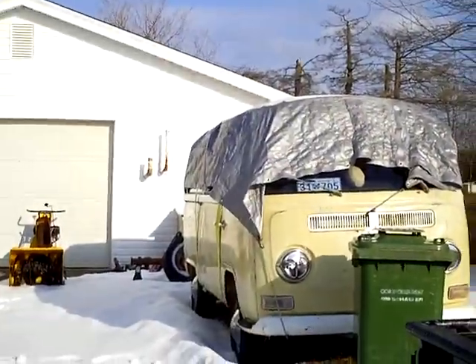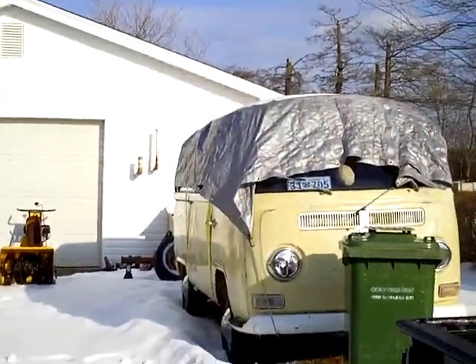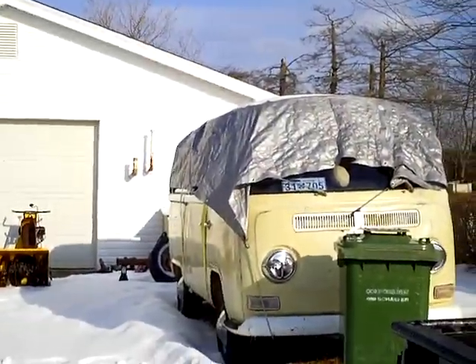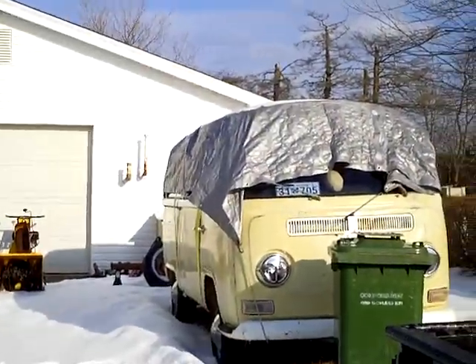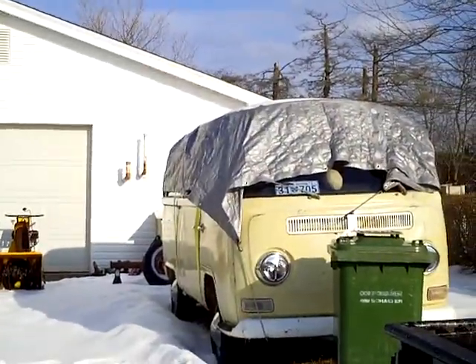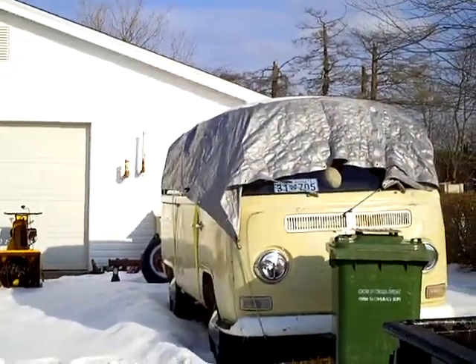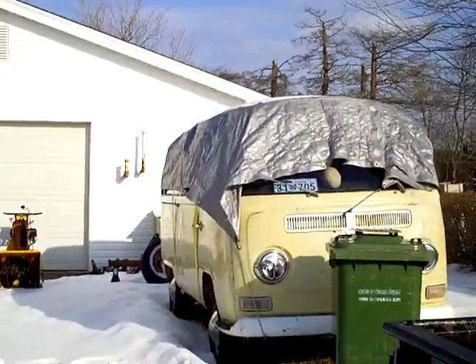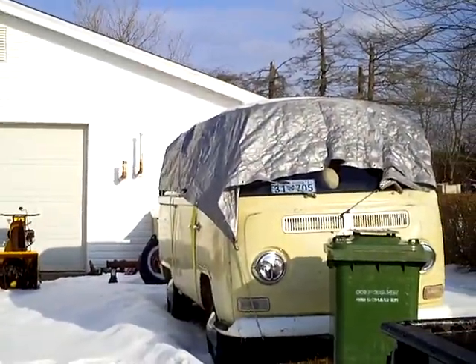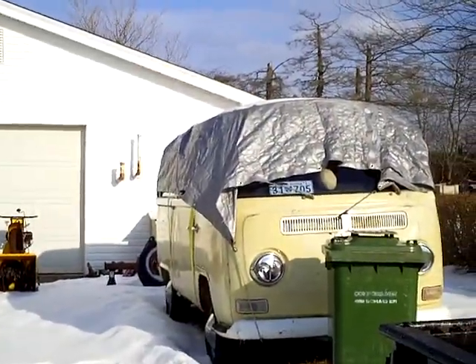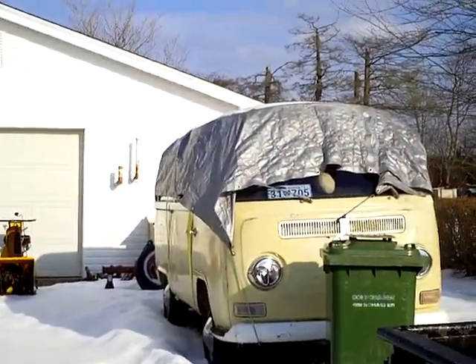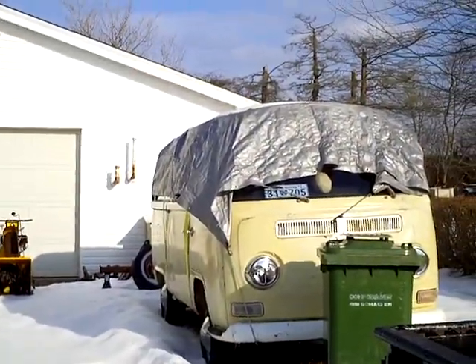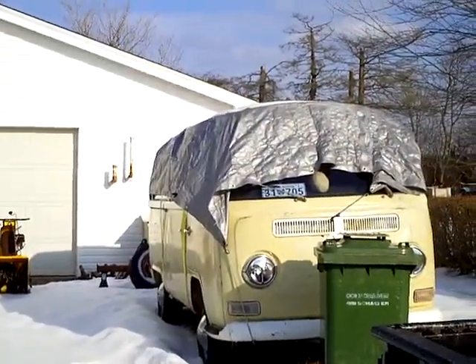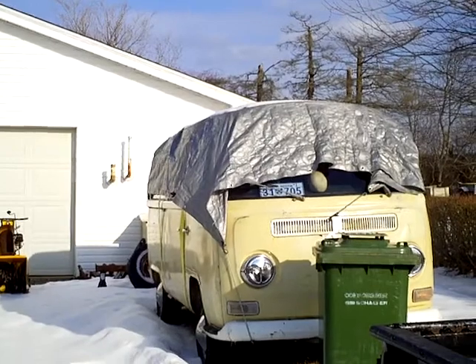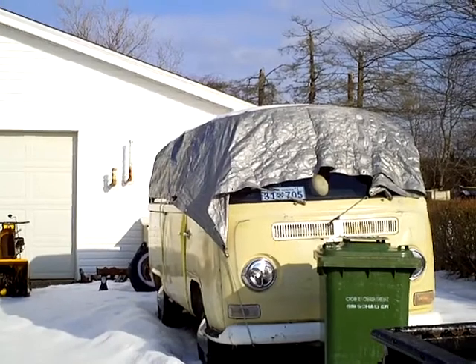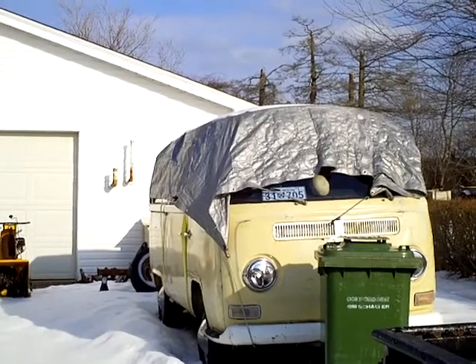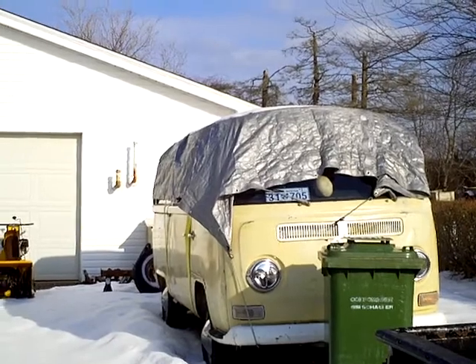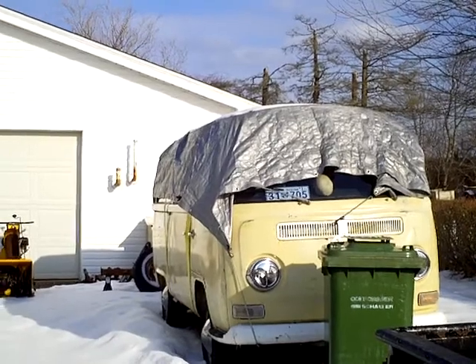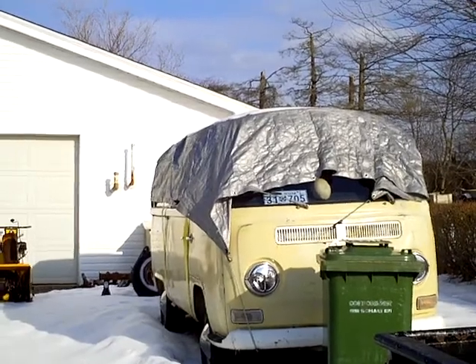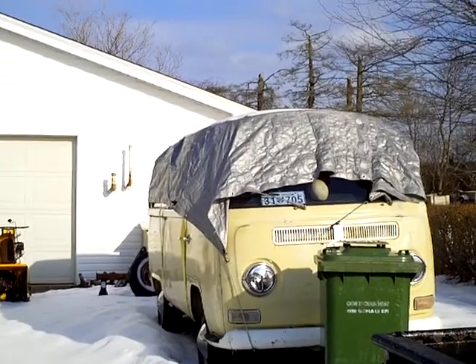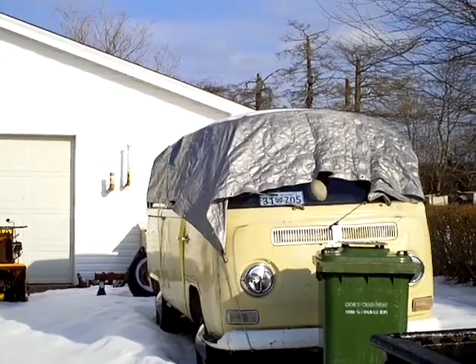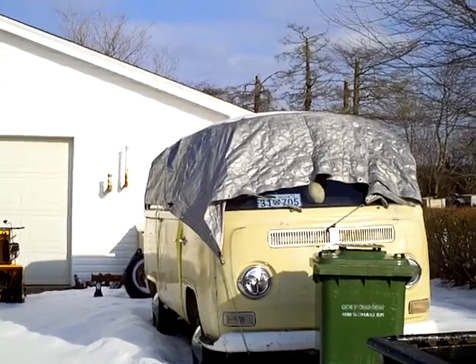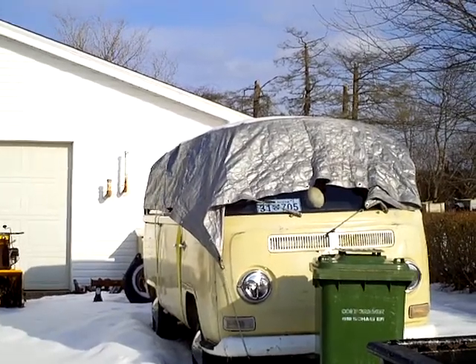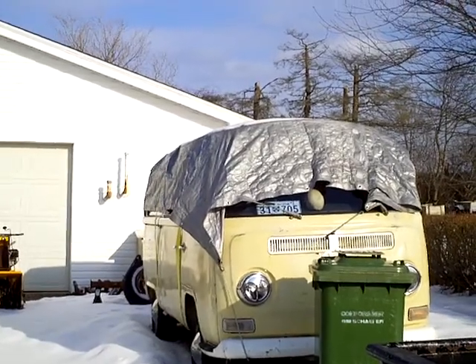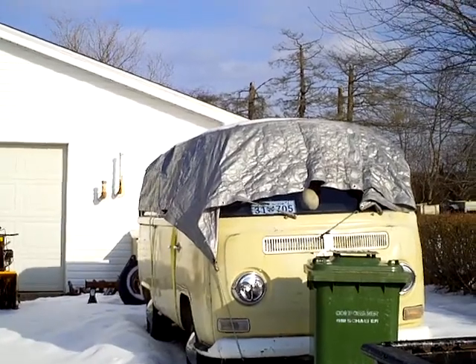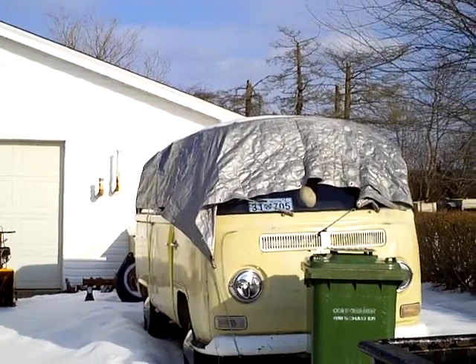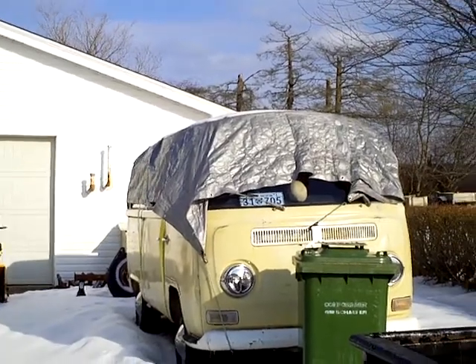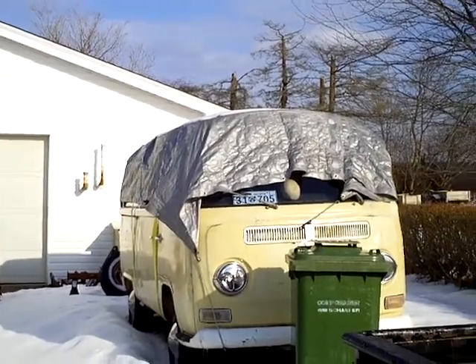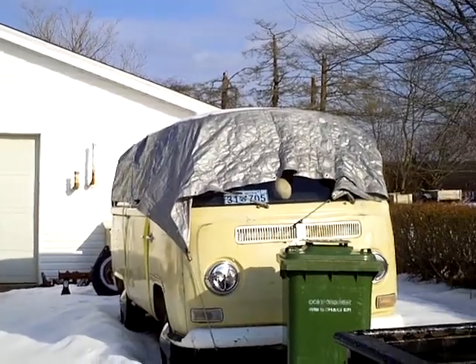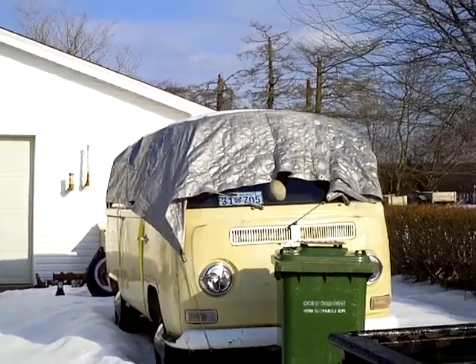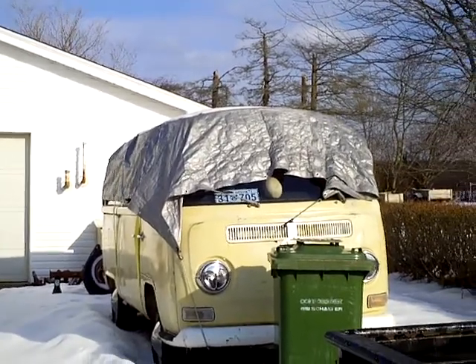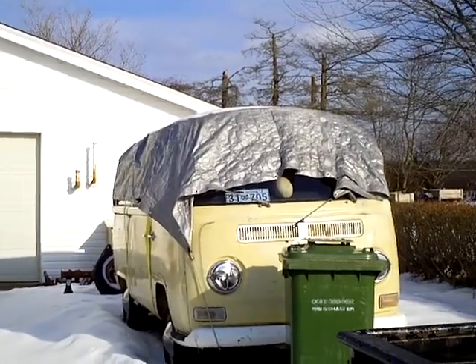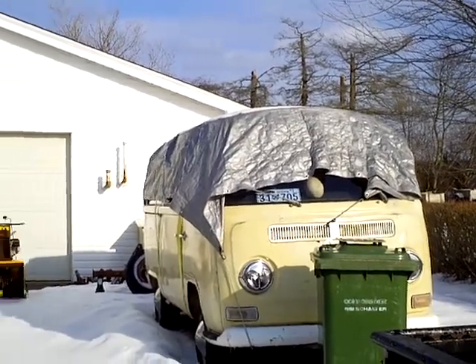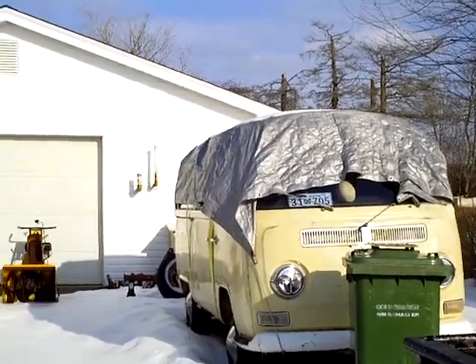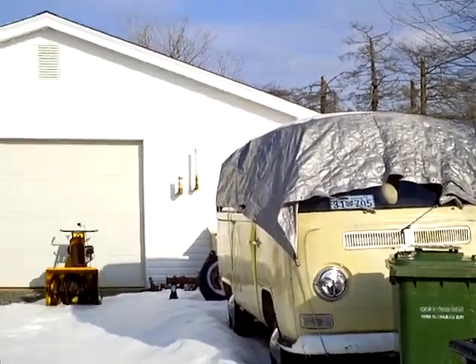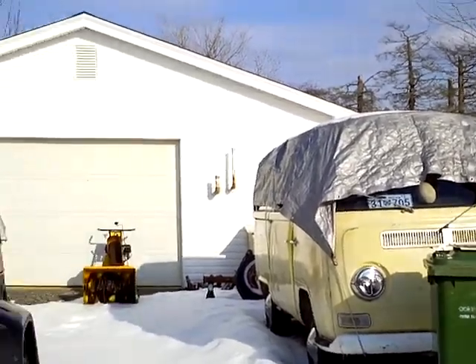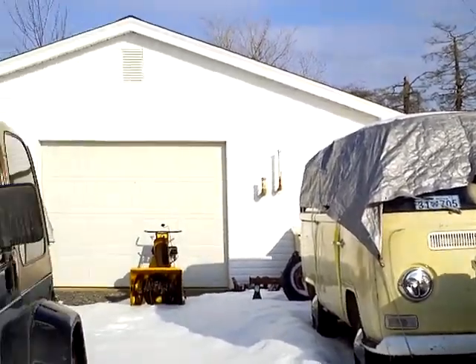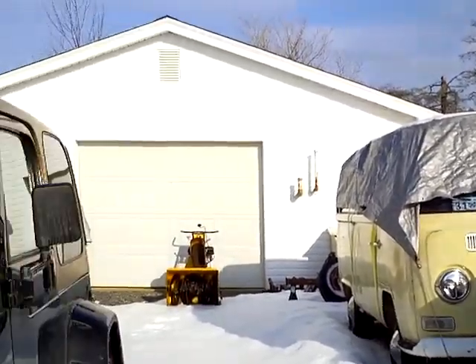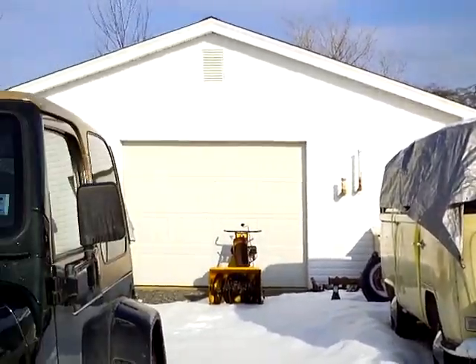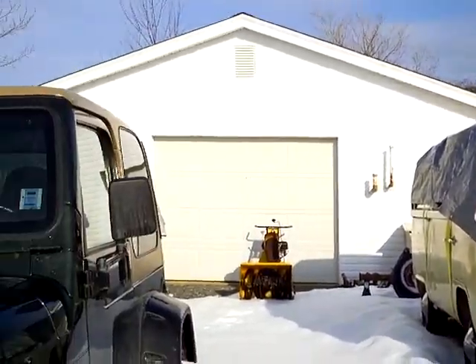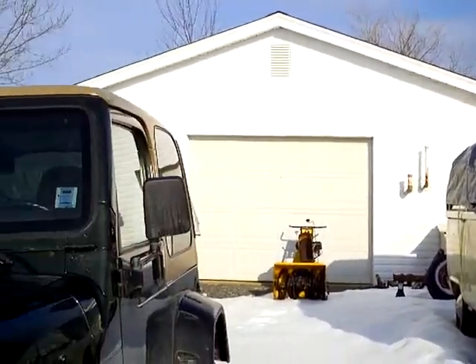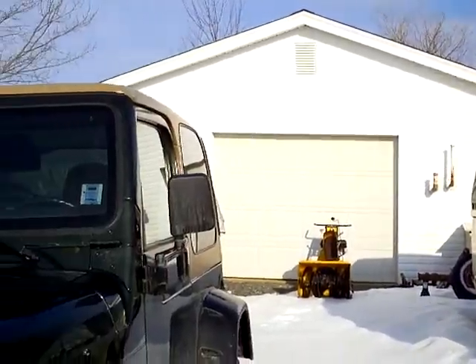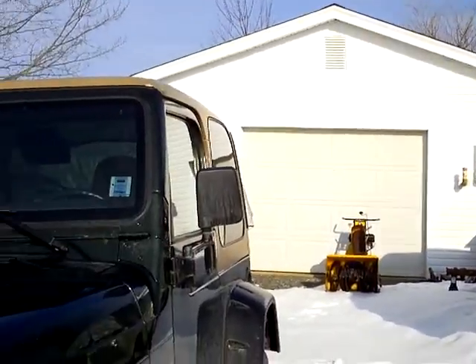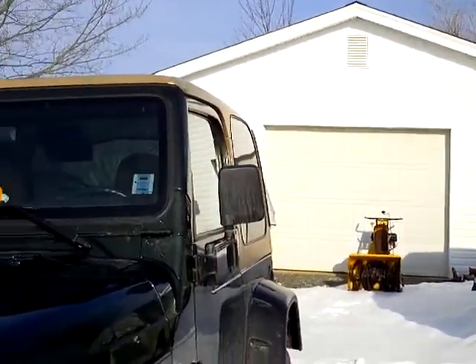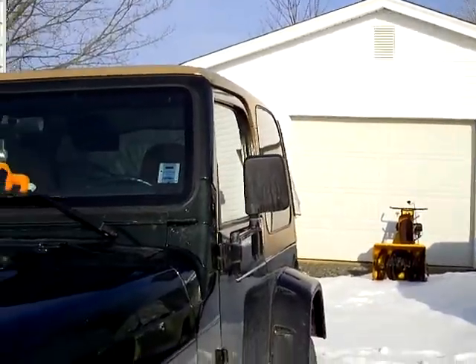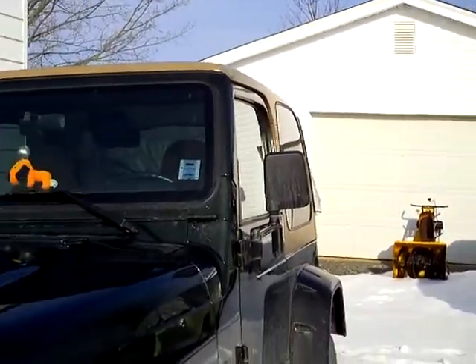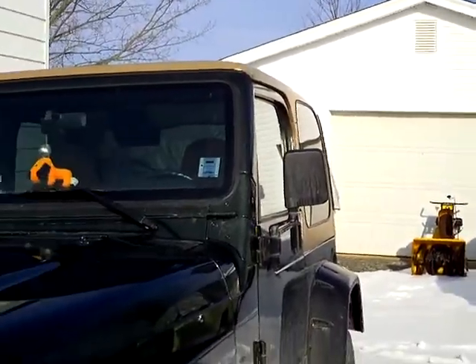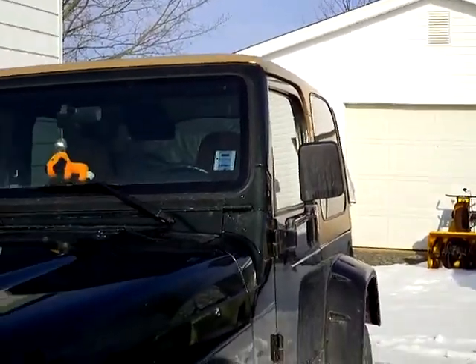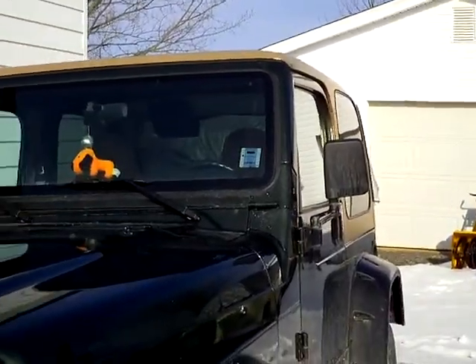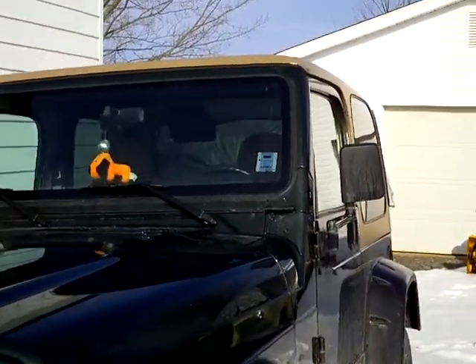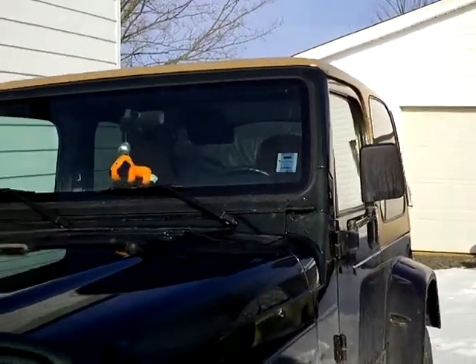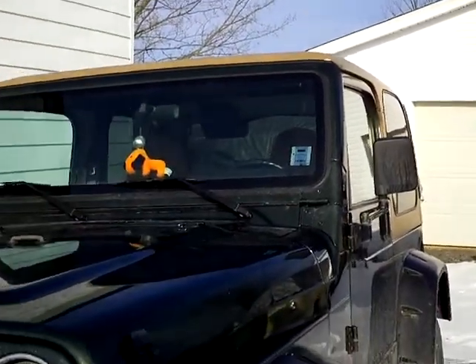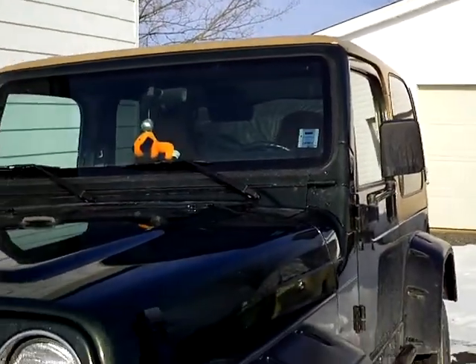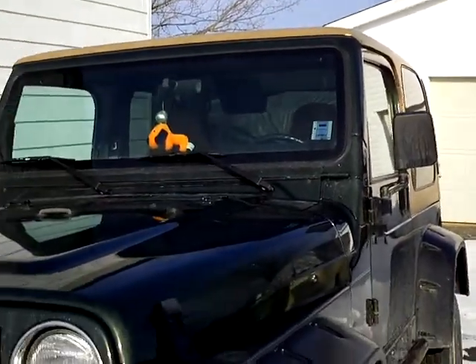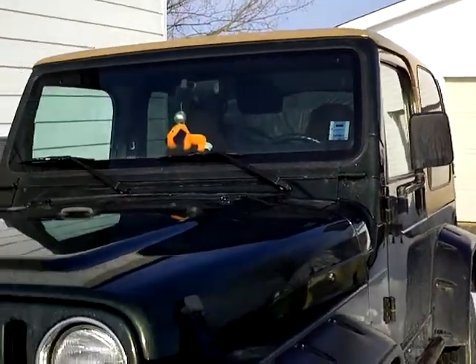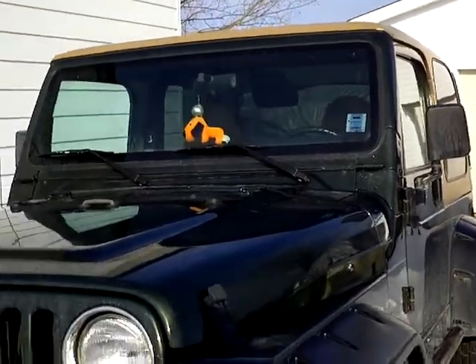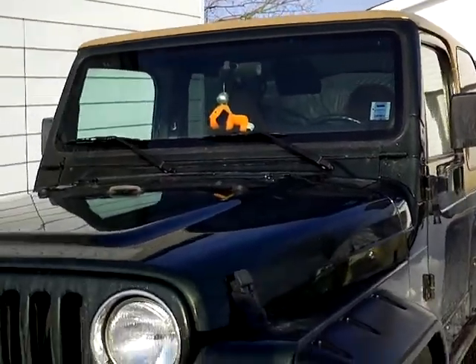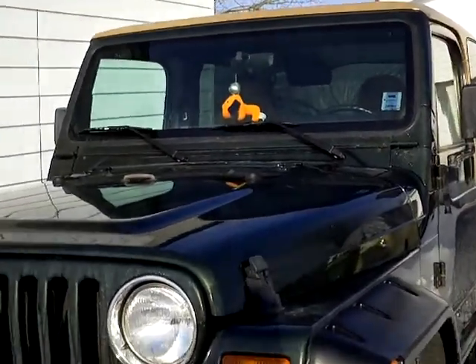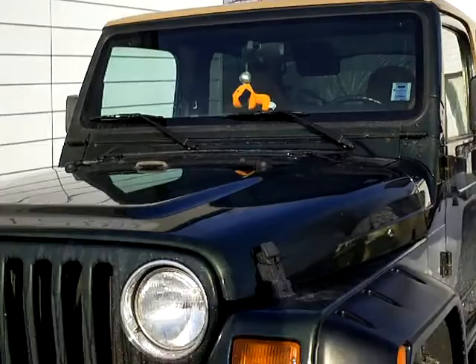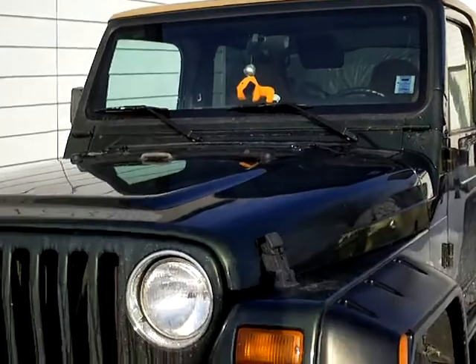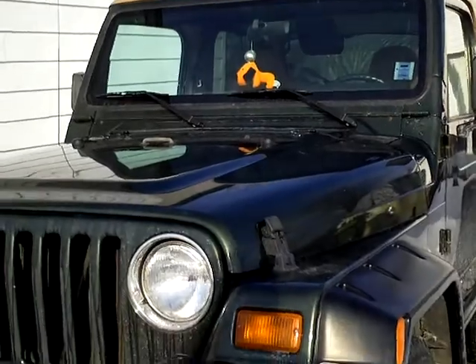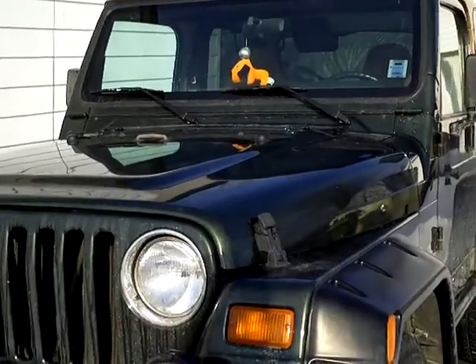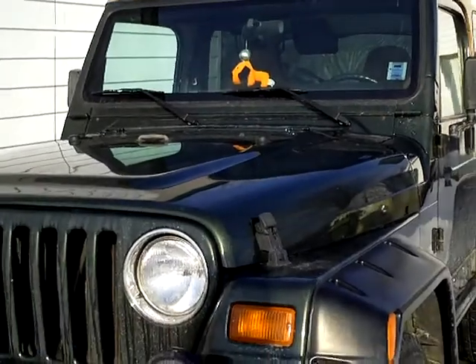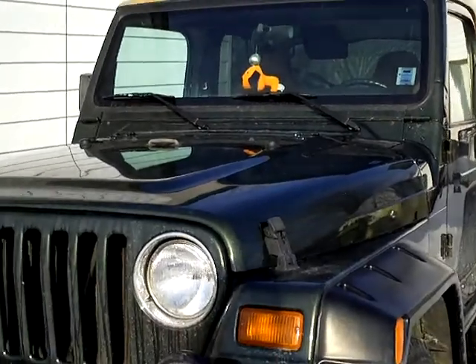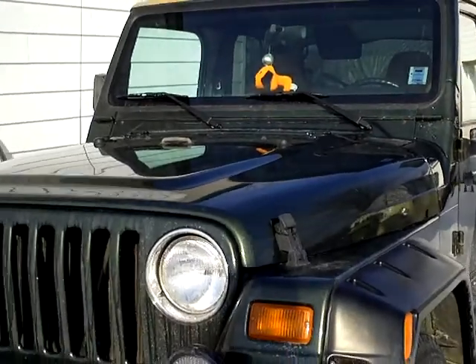There's the Westphalia, all buttoned up for winter. Wife's Jeep.